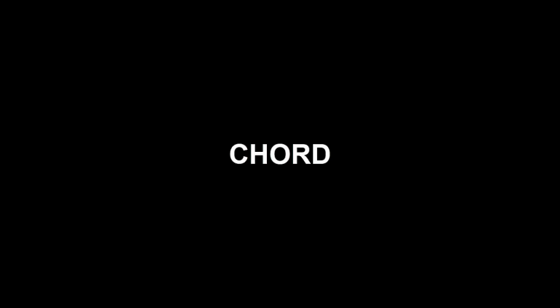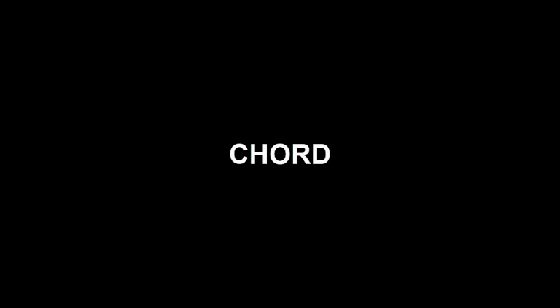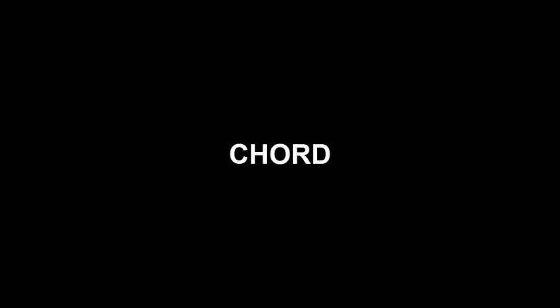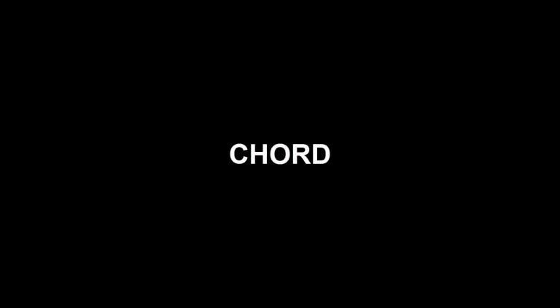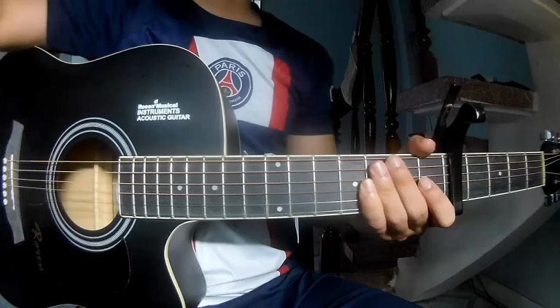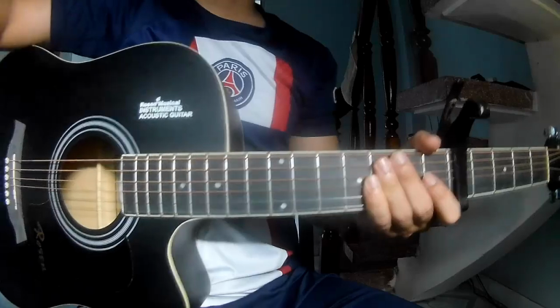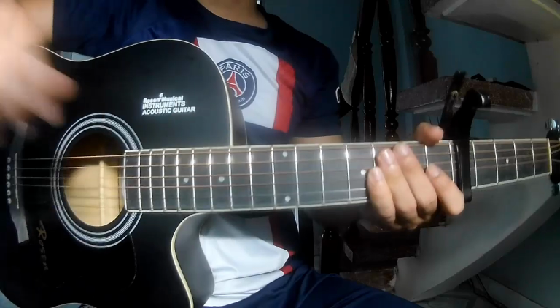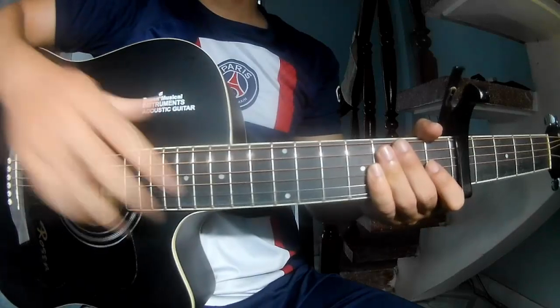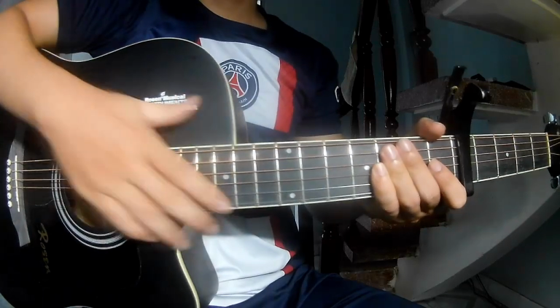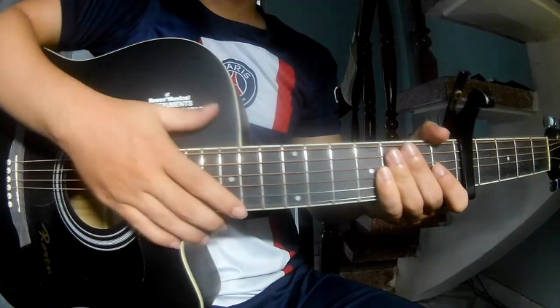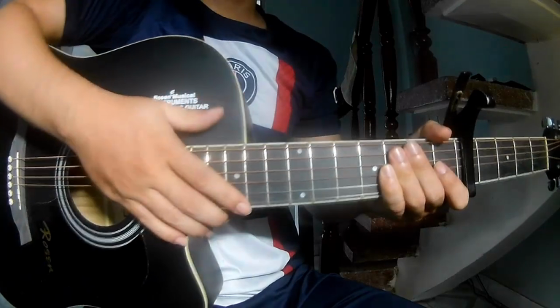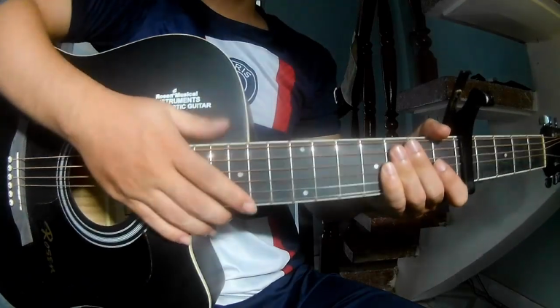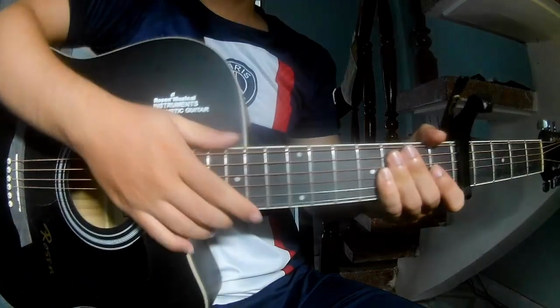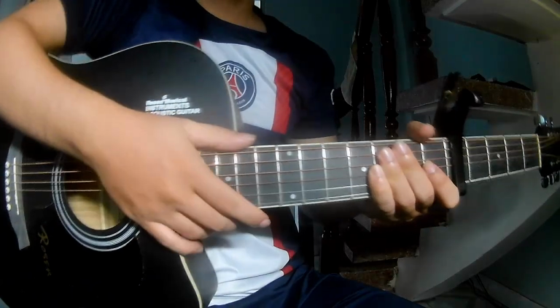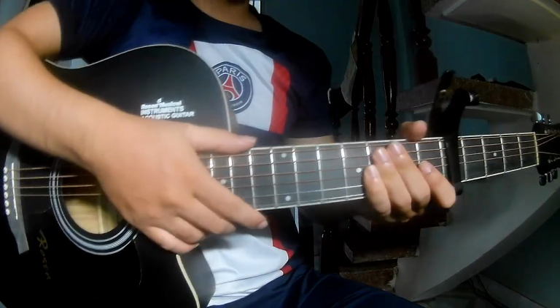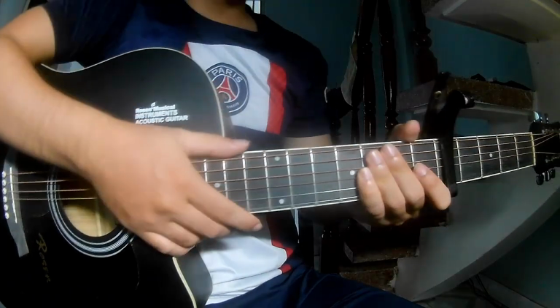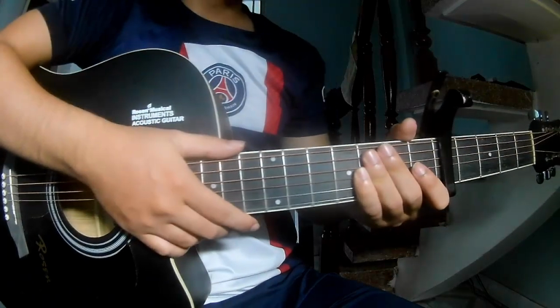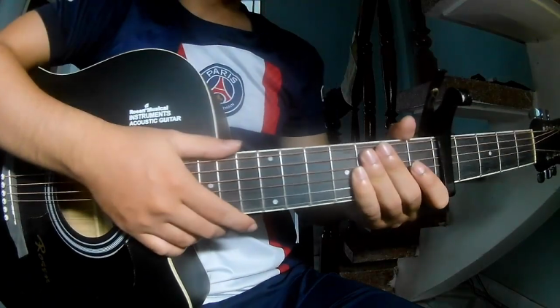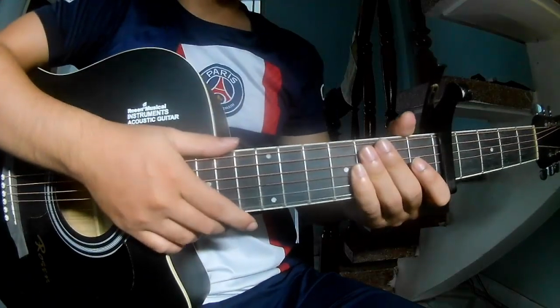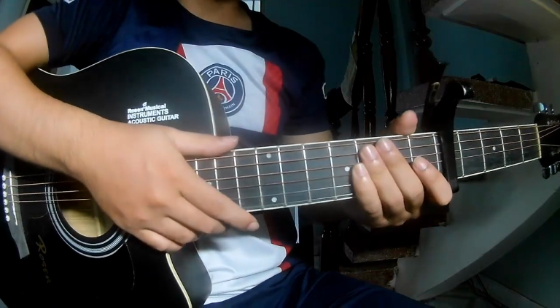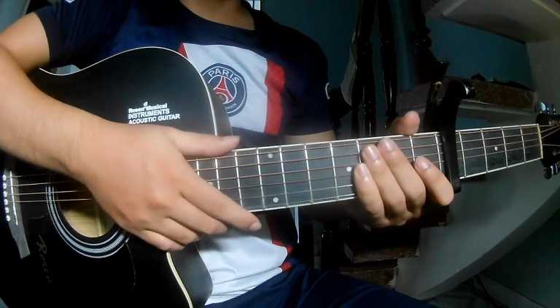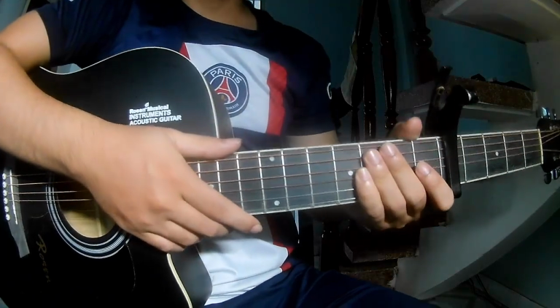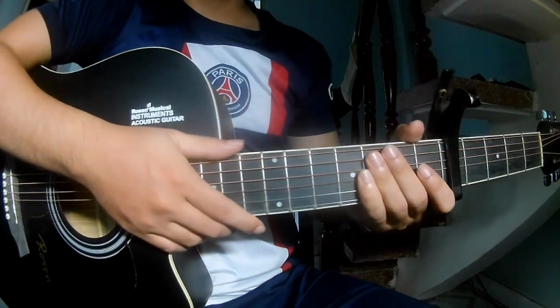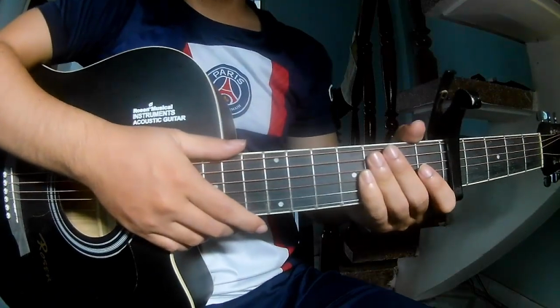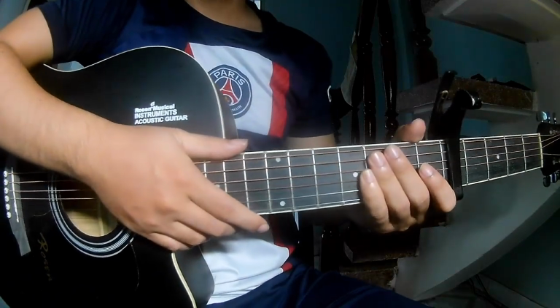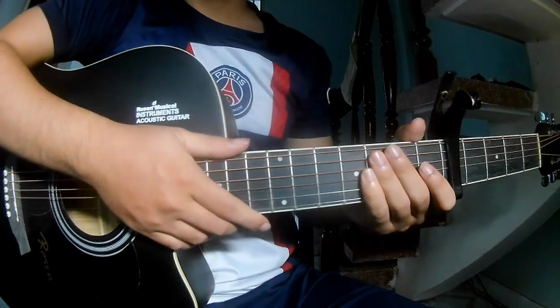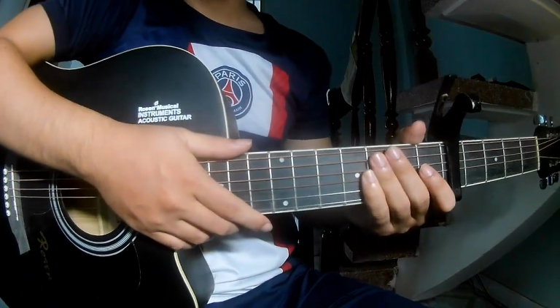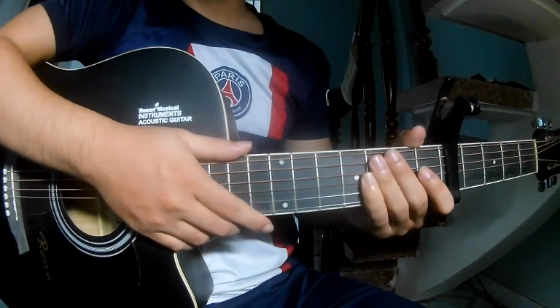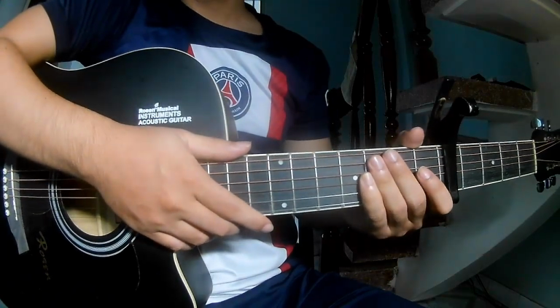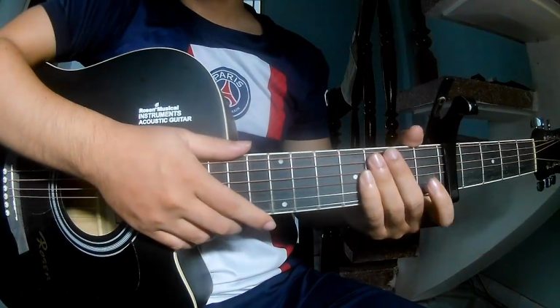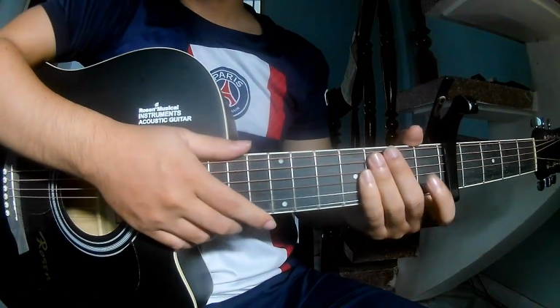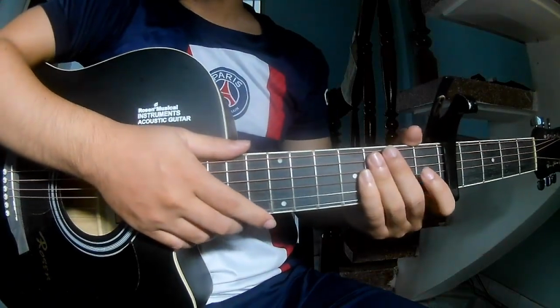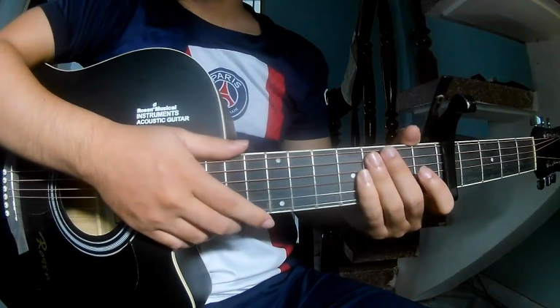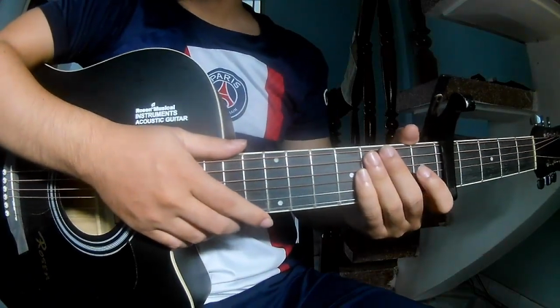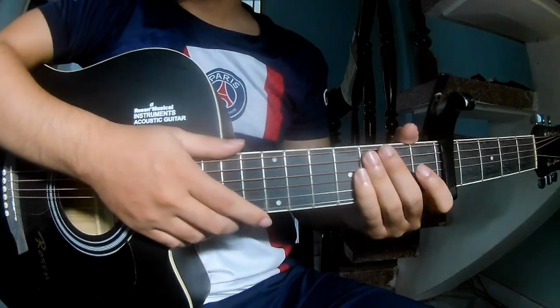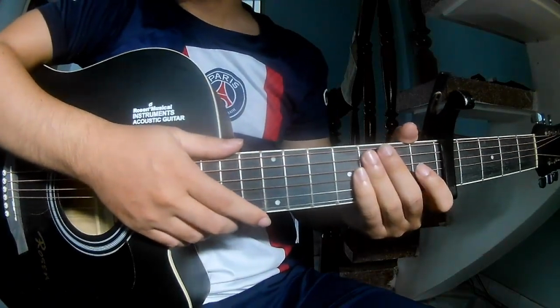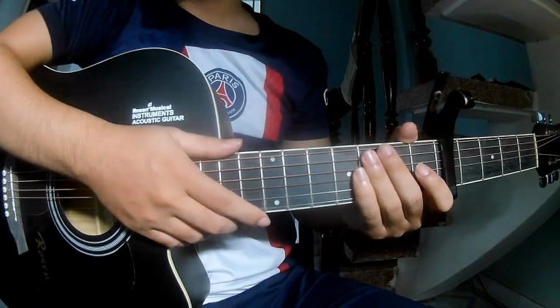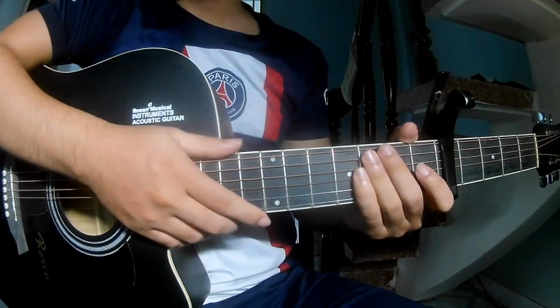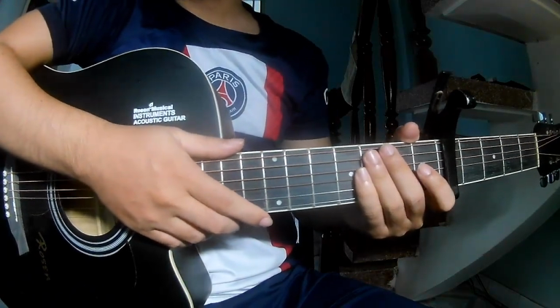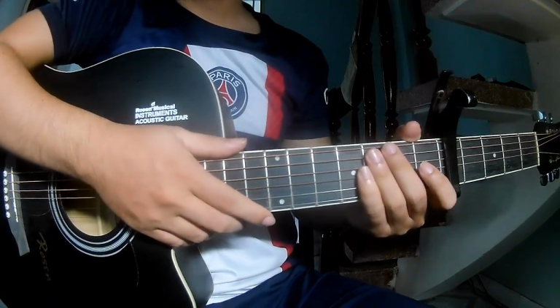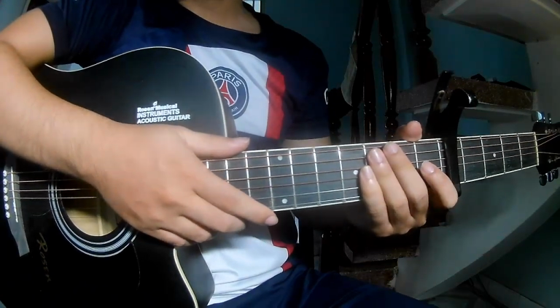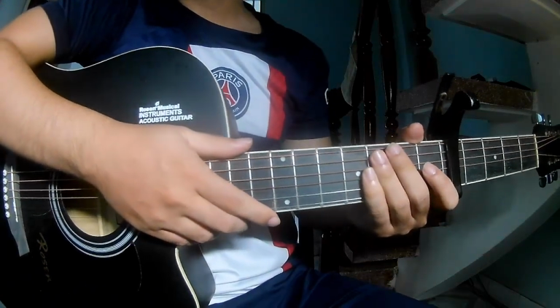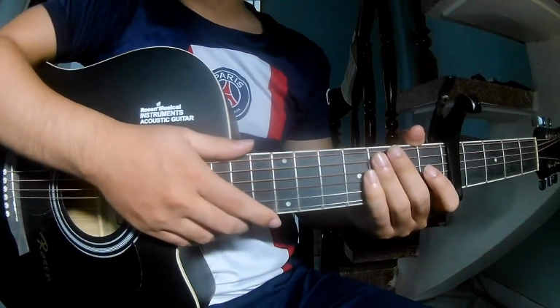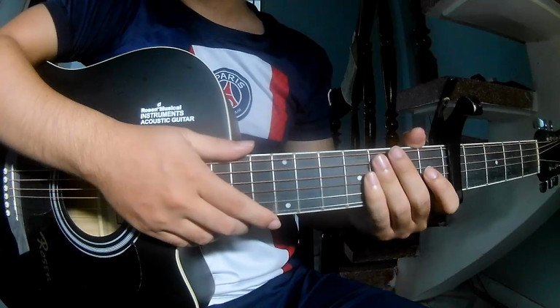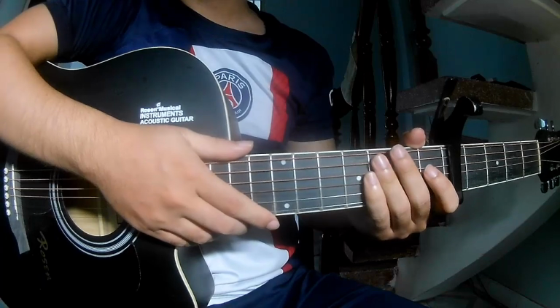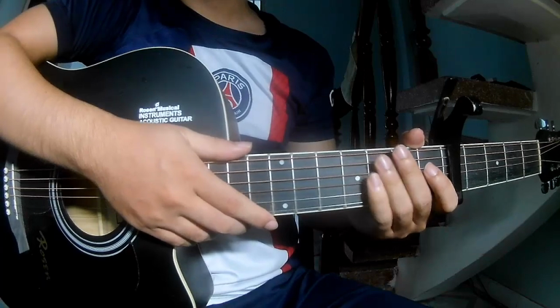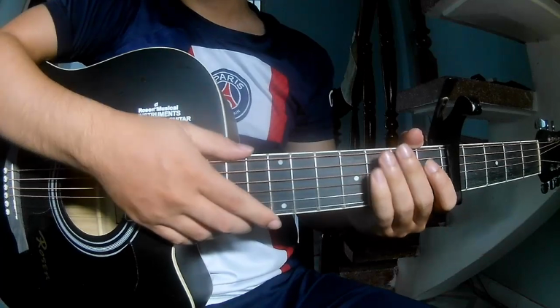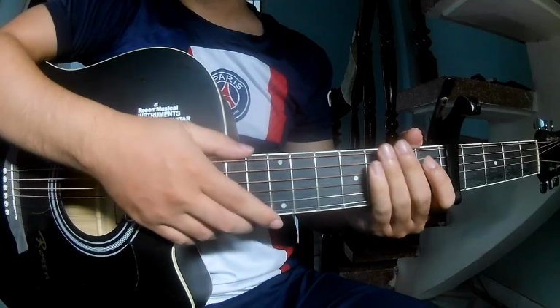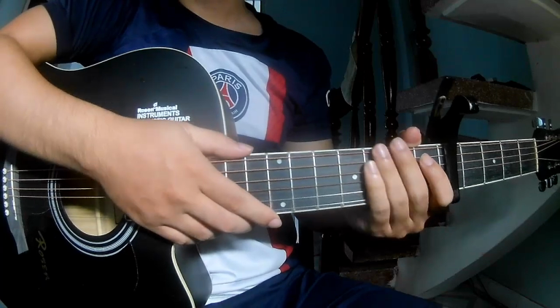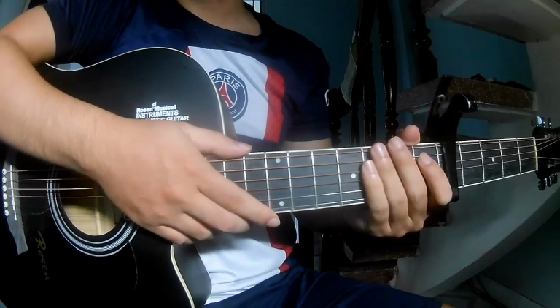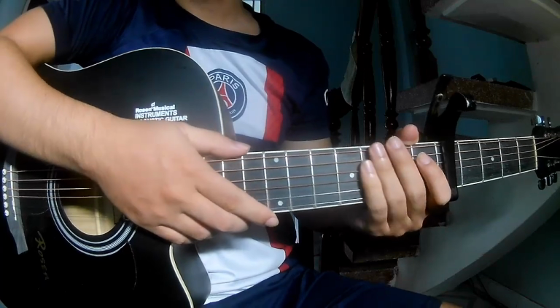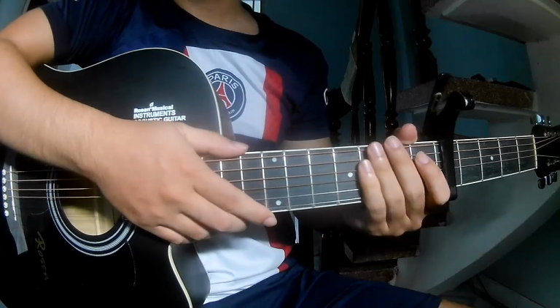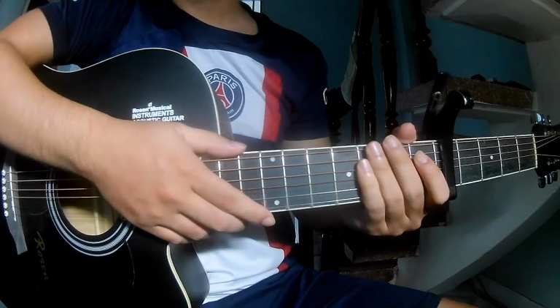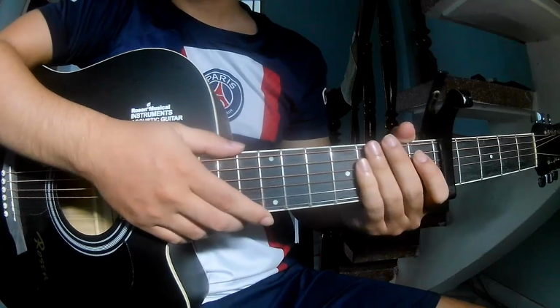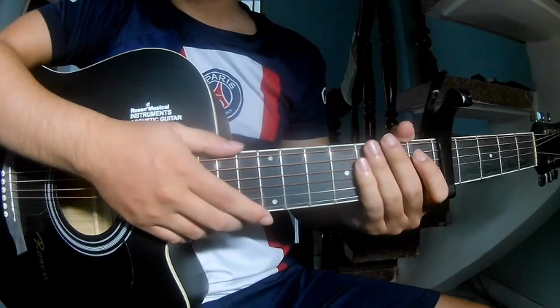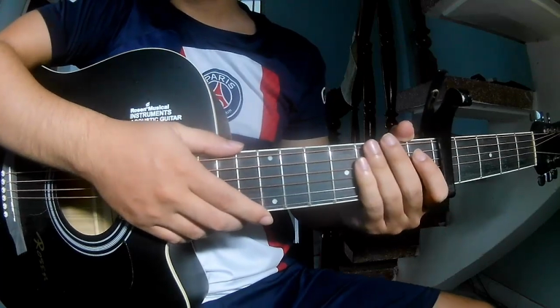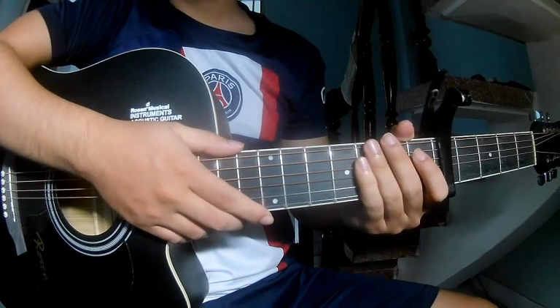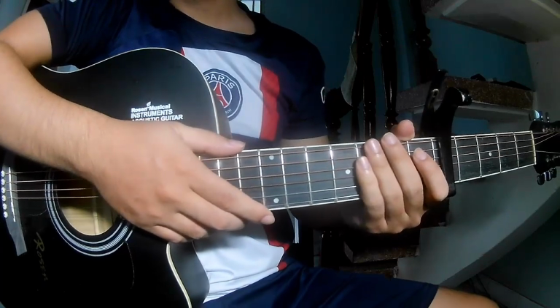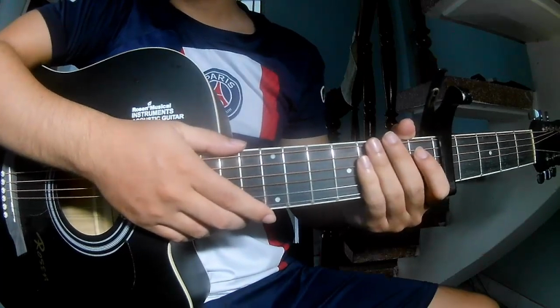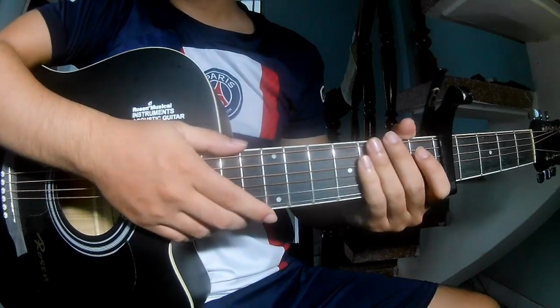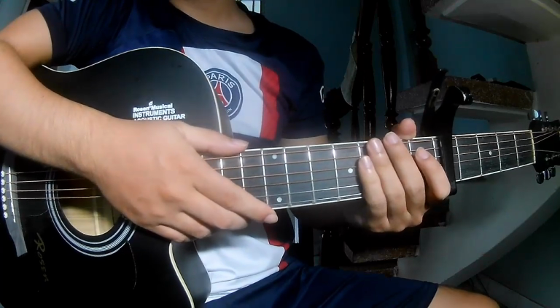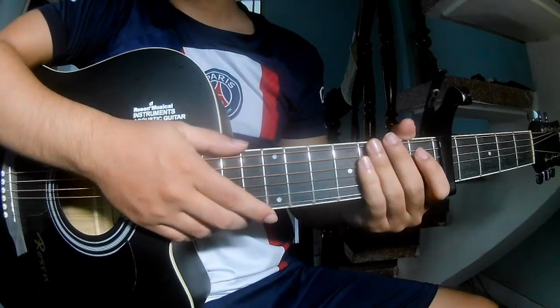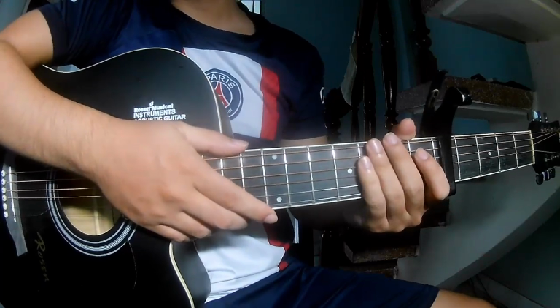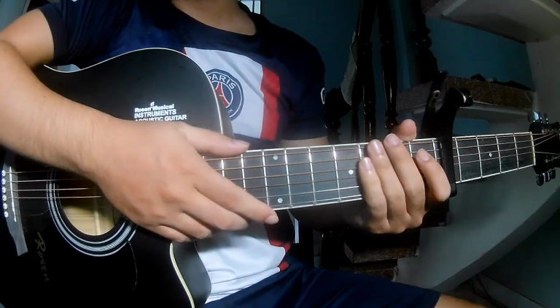Hi everyone, today we'll see how to play guitar for 'Levitating' by Dua Lipa.